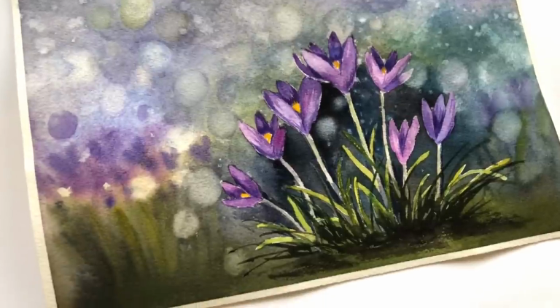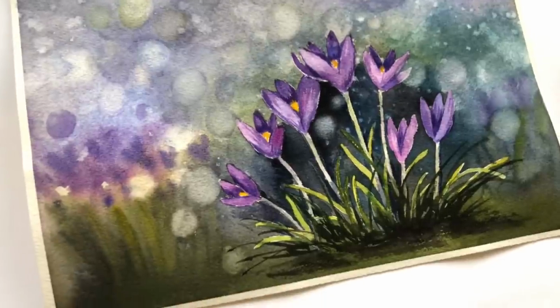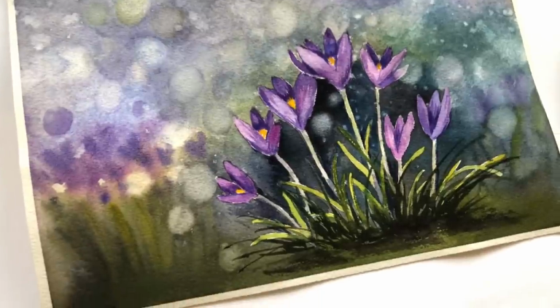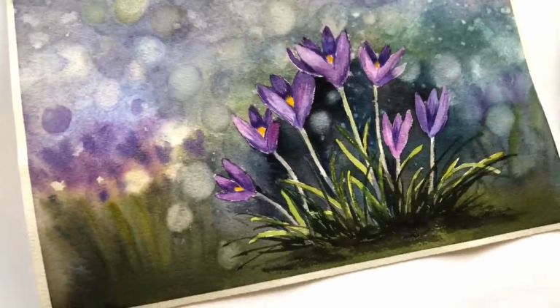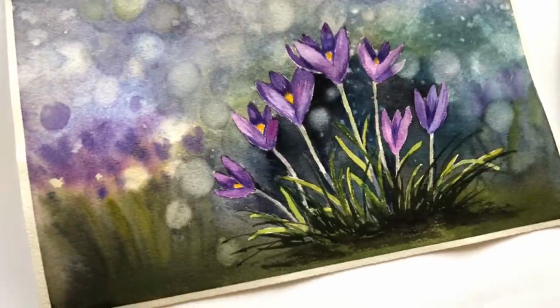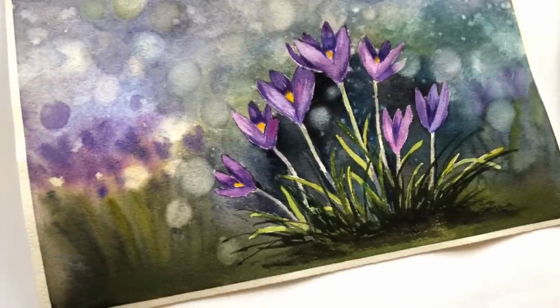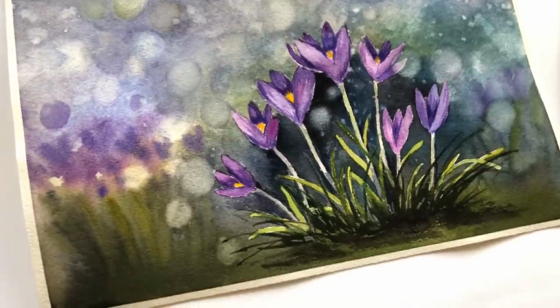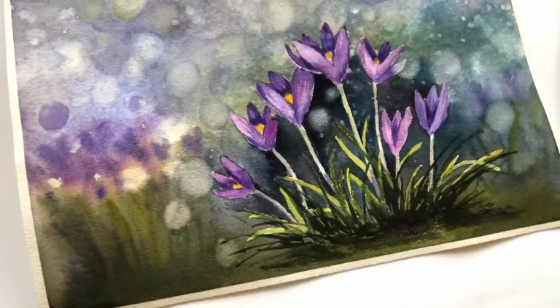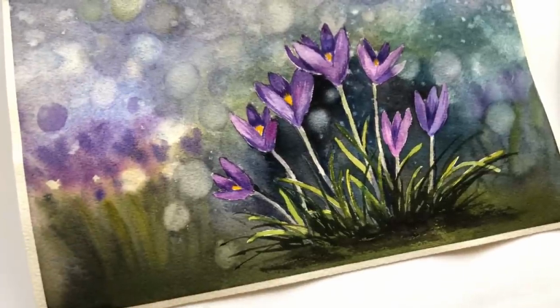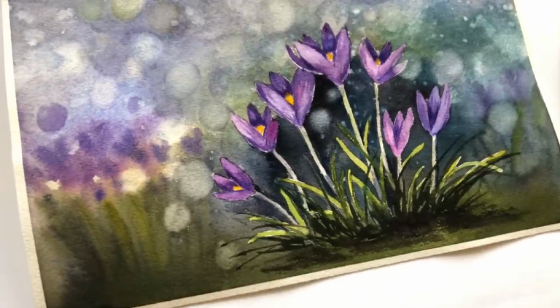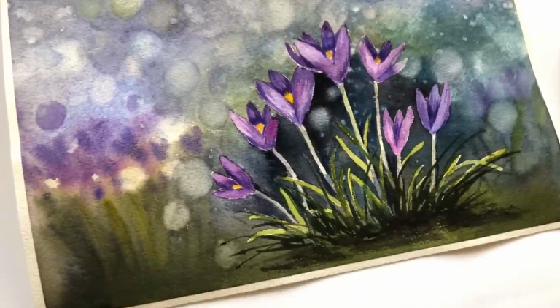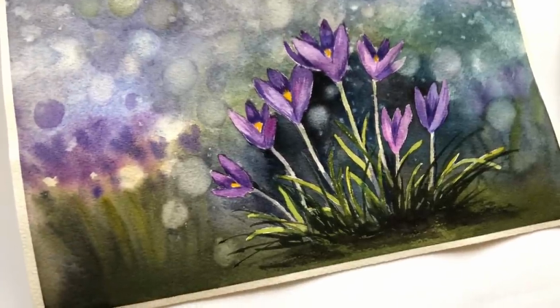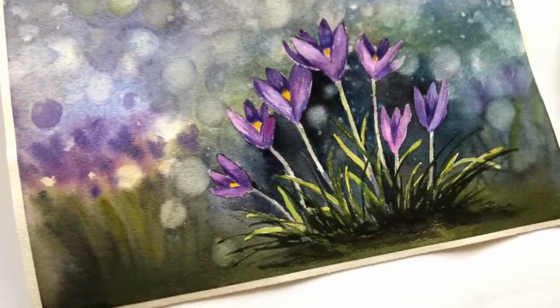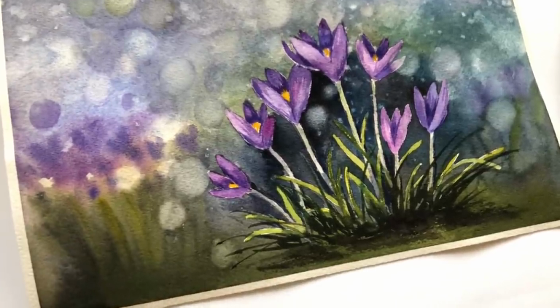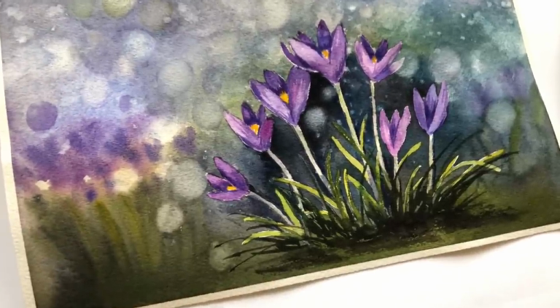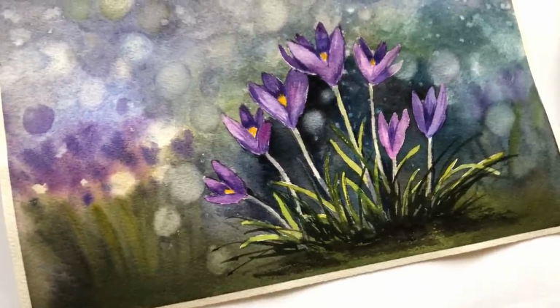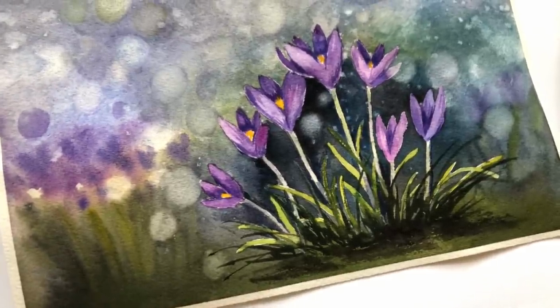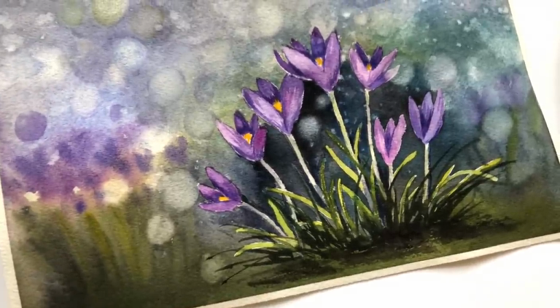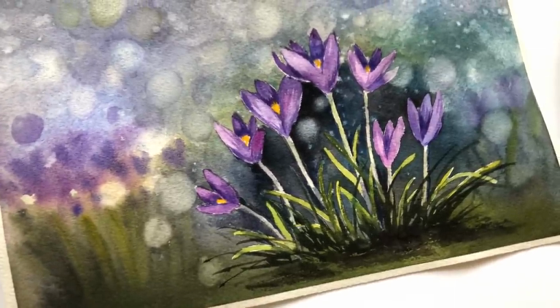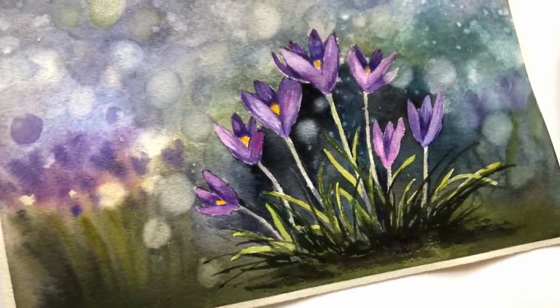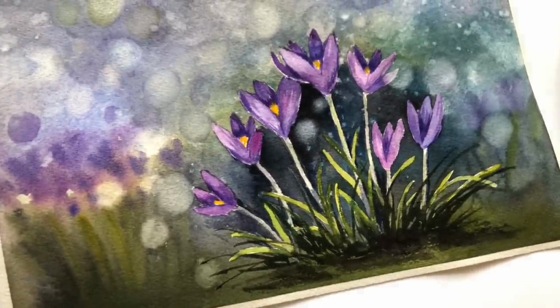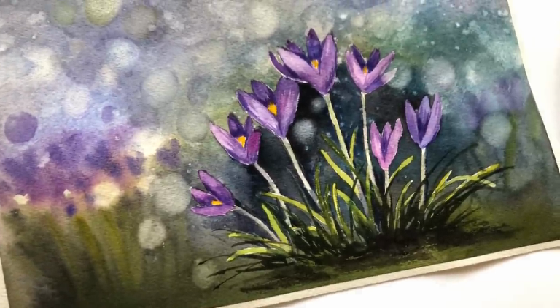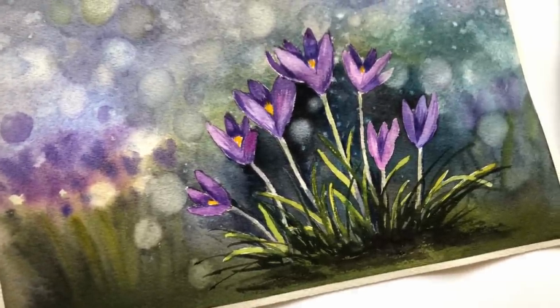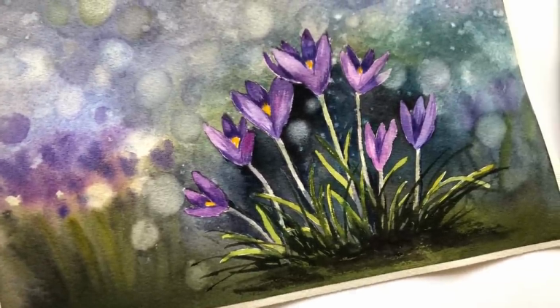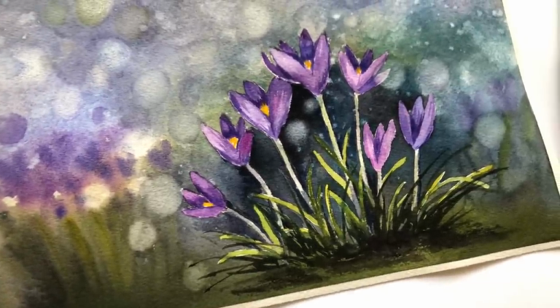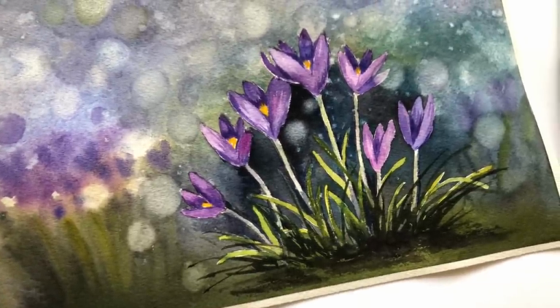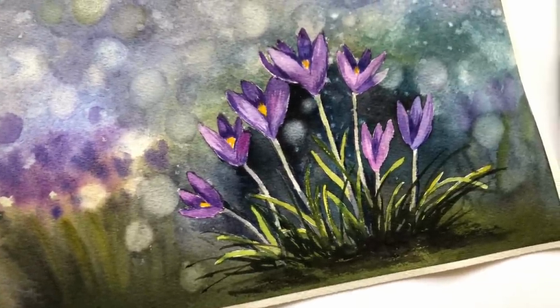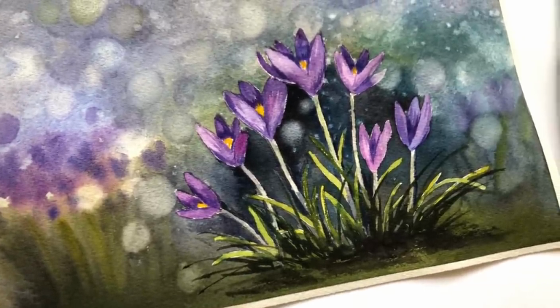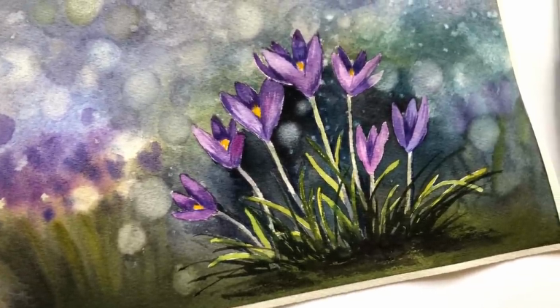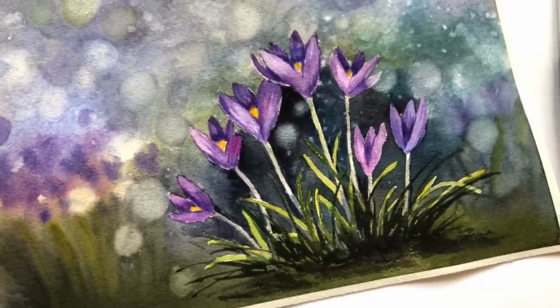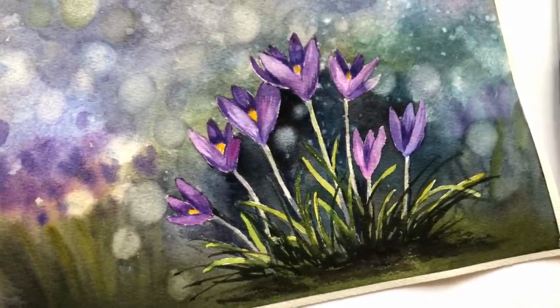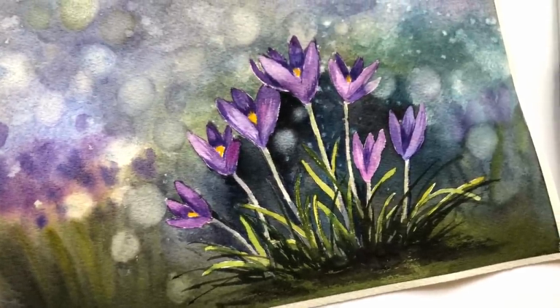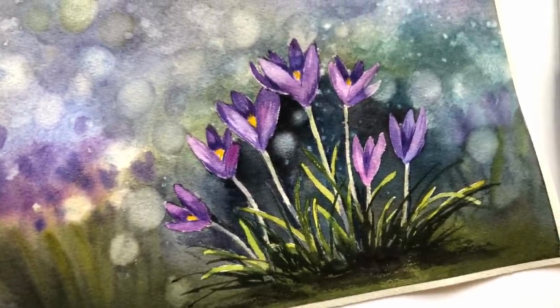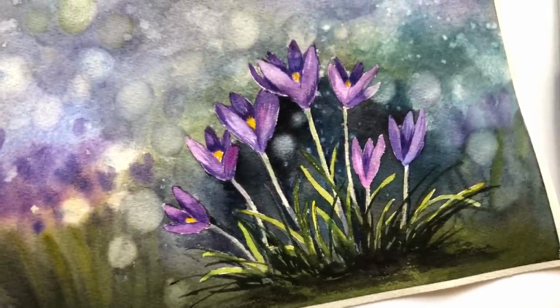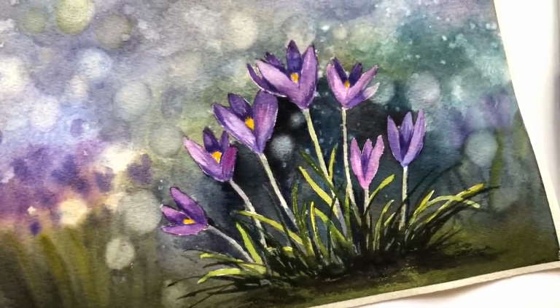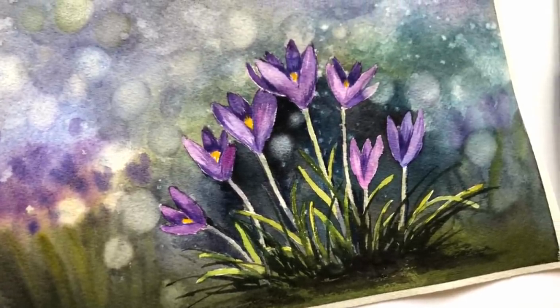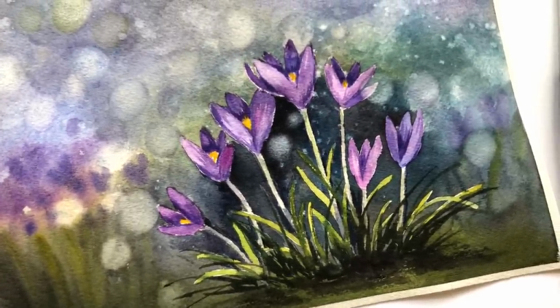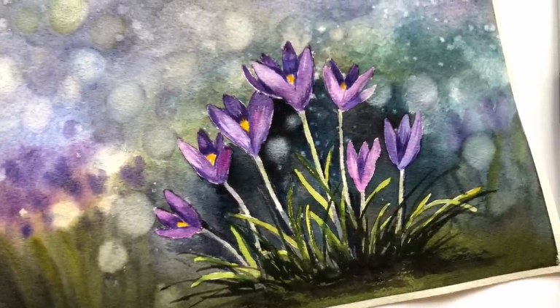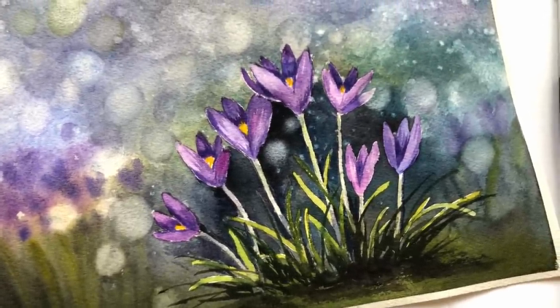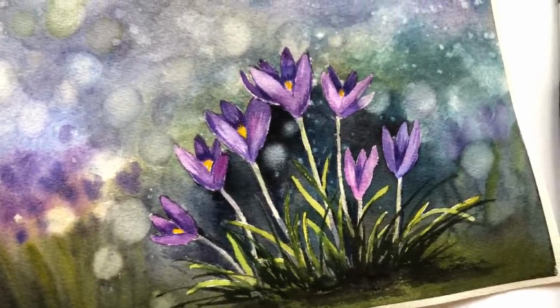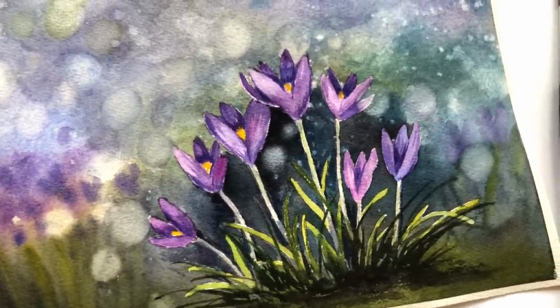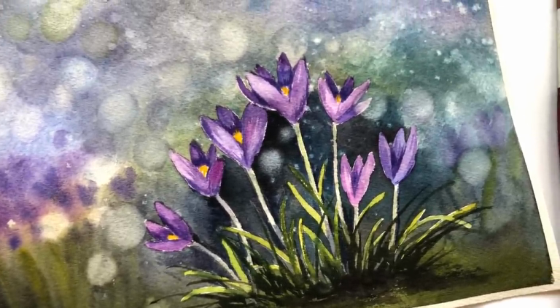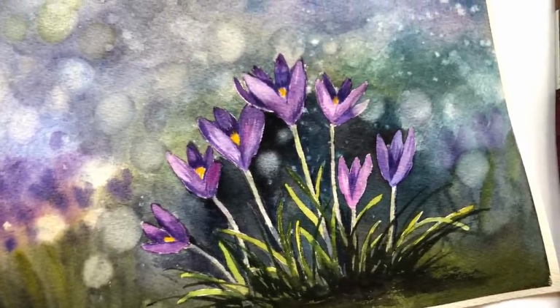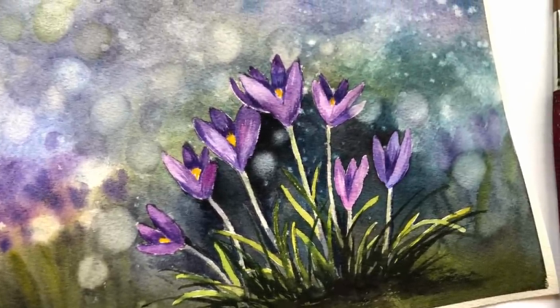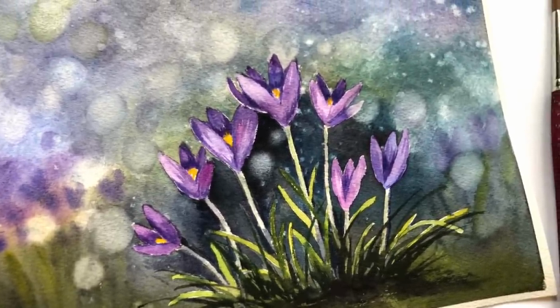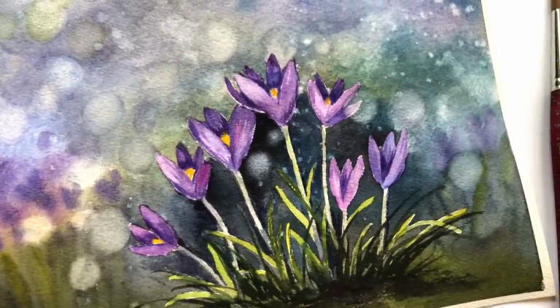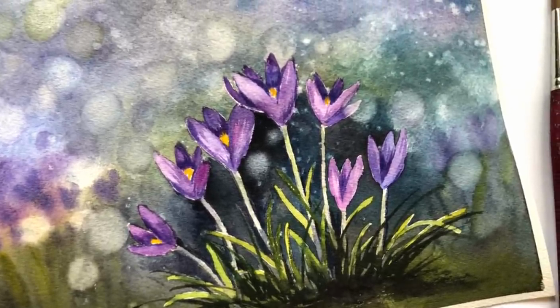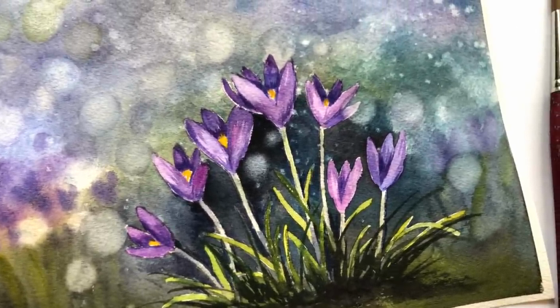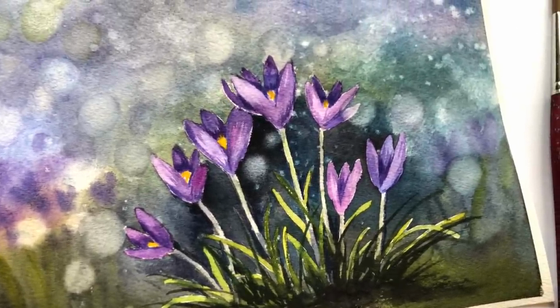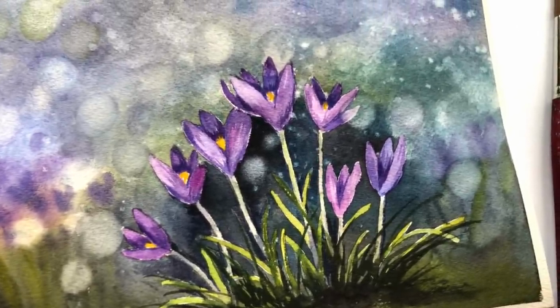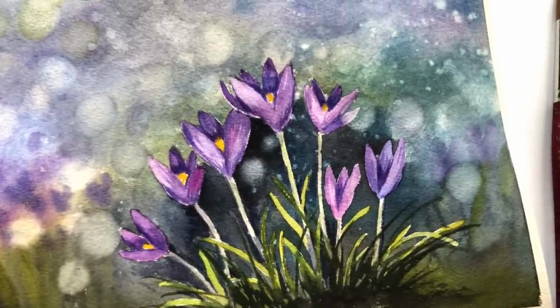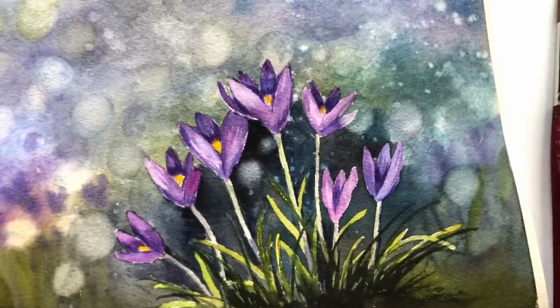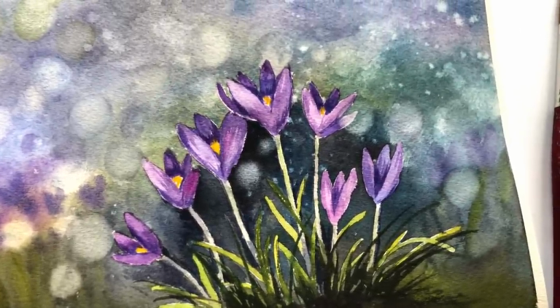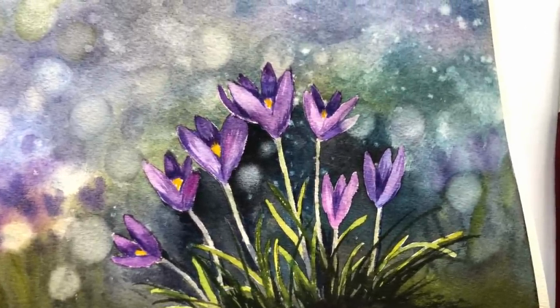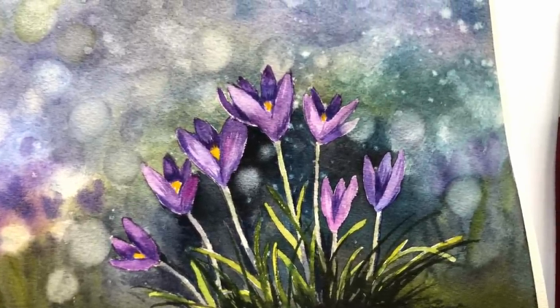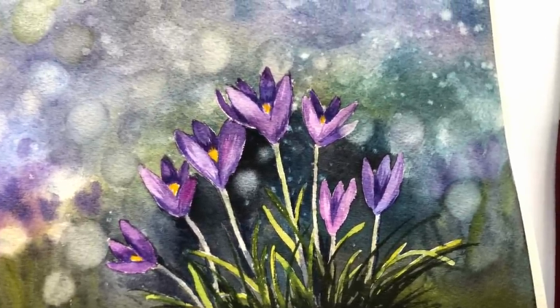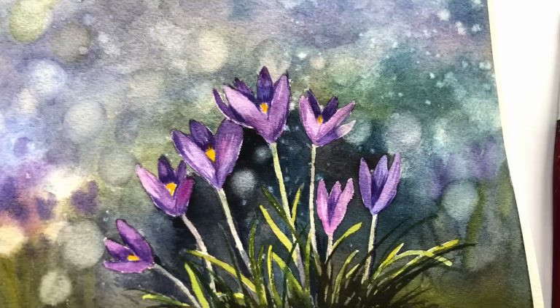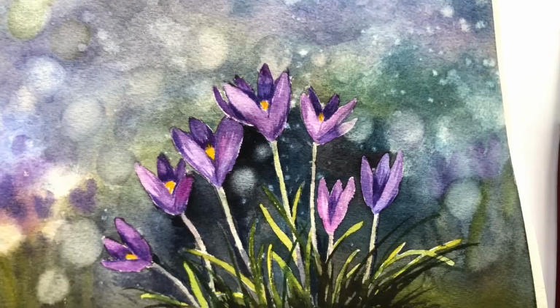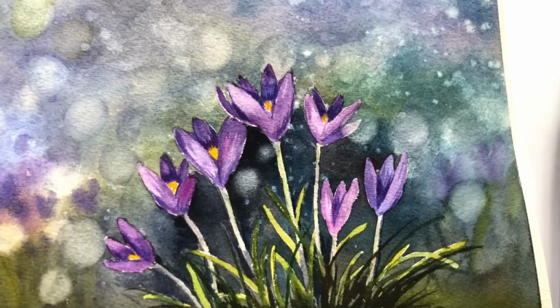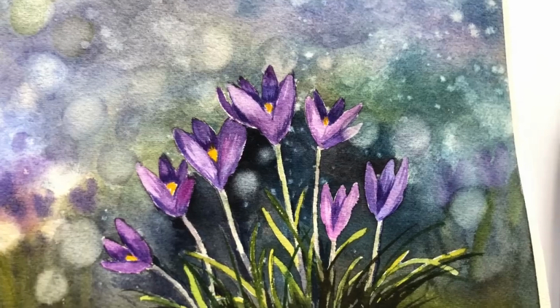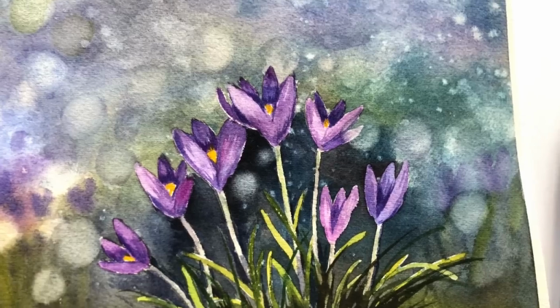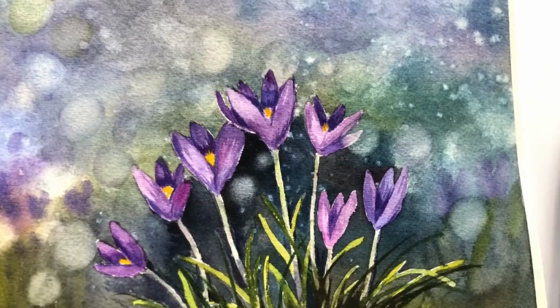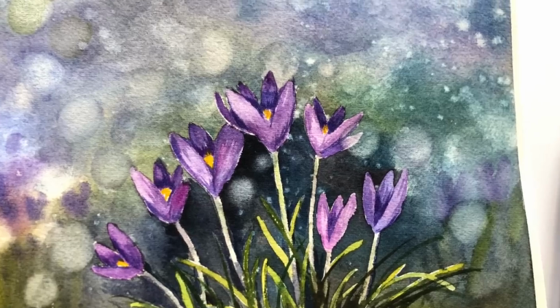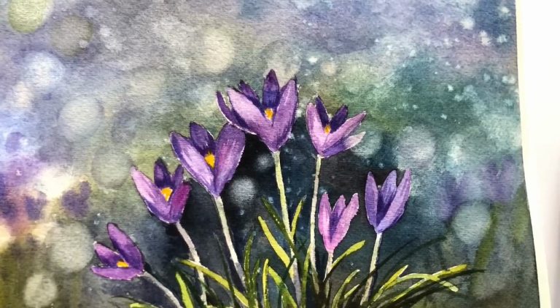Hey guys, it's Ellen. Welcome to my channel. Today's Friday — we're working on Floral Friday. We're doing a bokeh crocus watercolor painting.